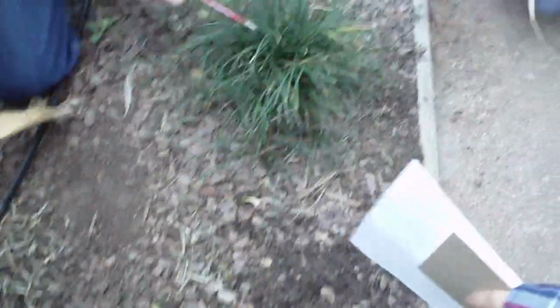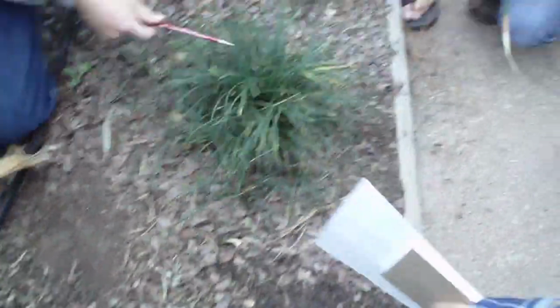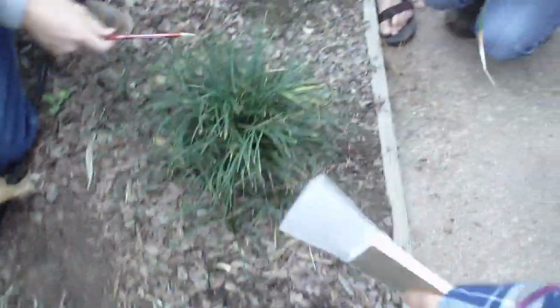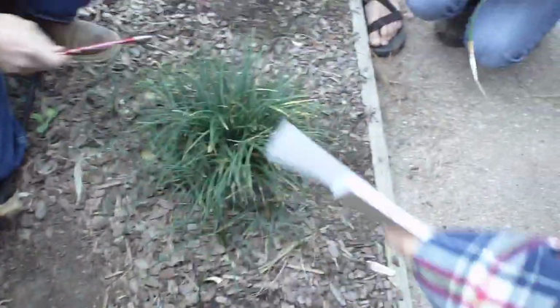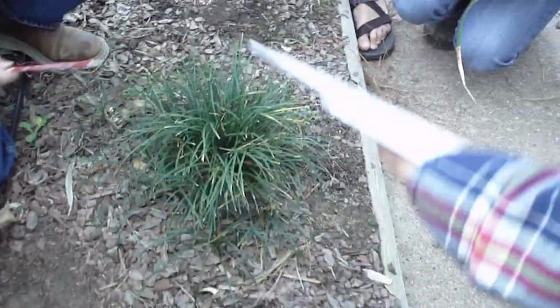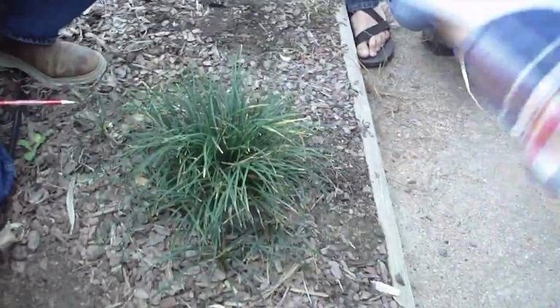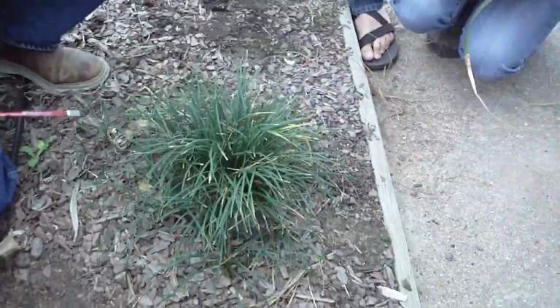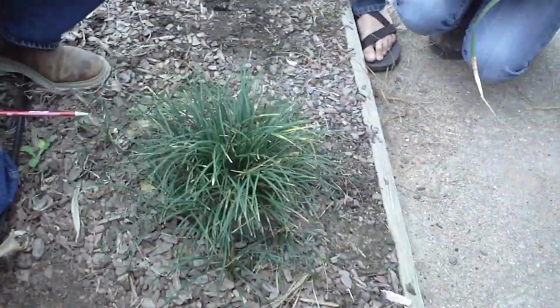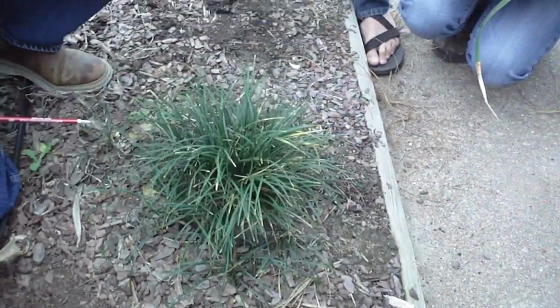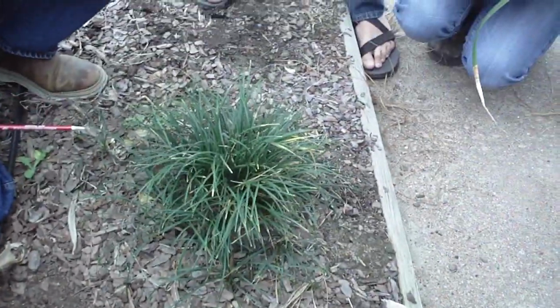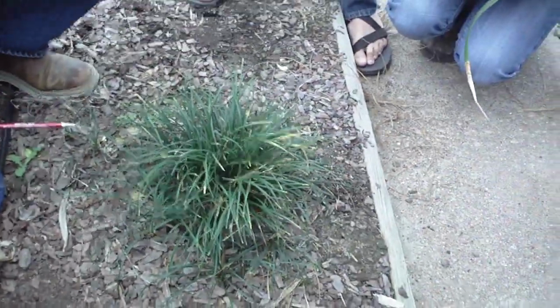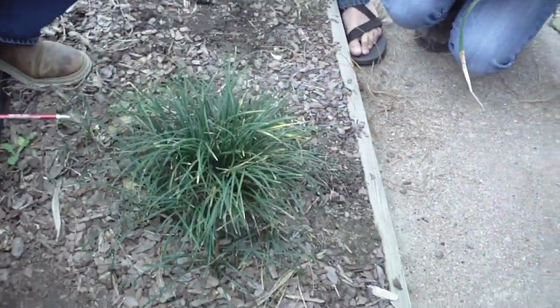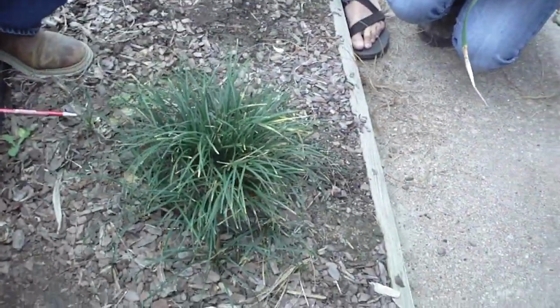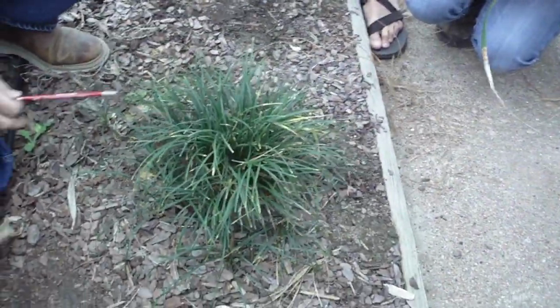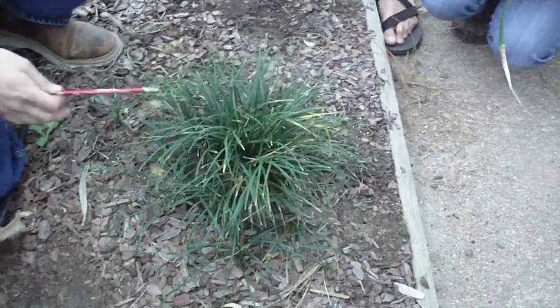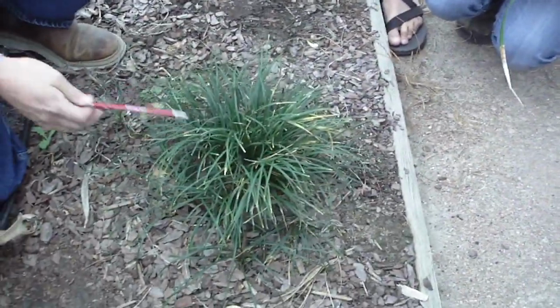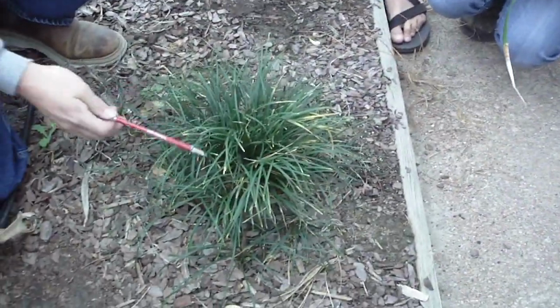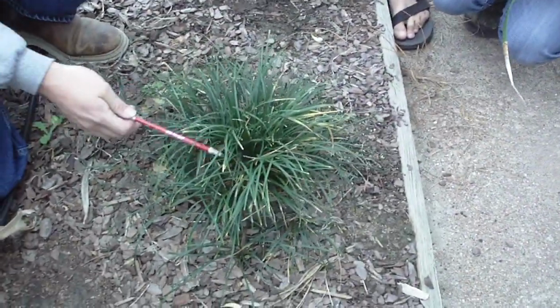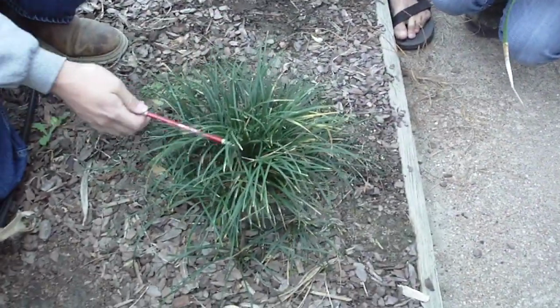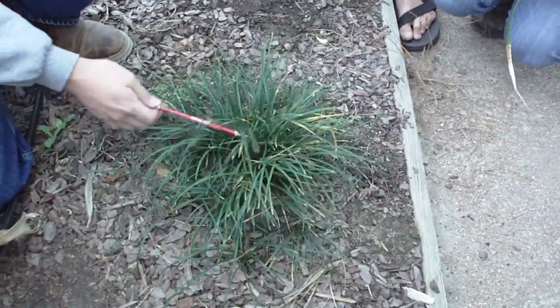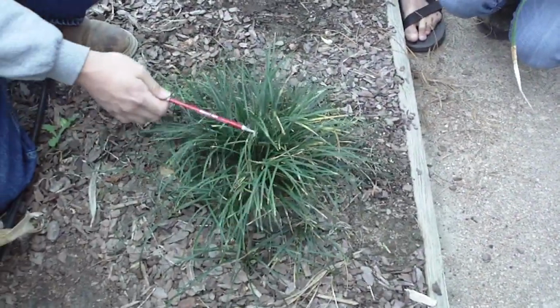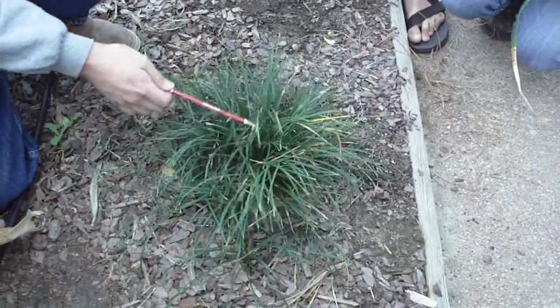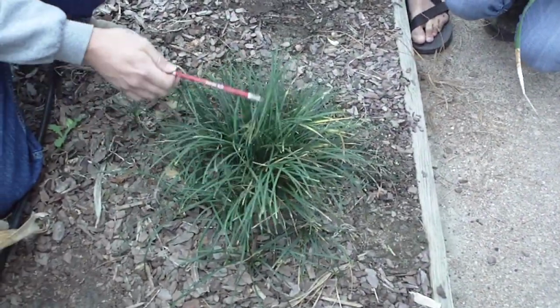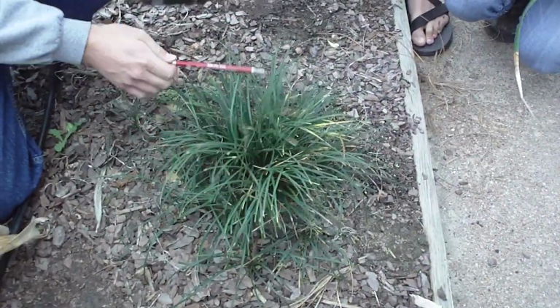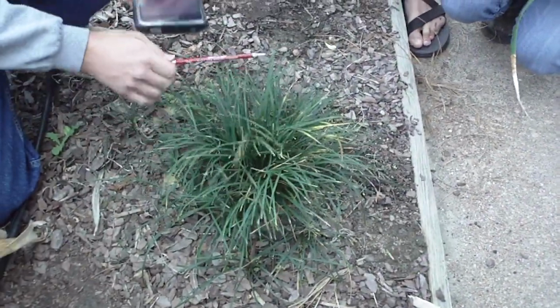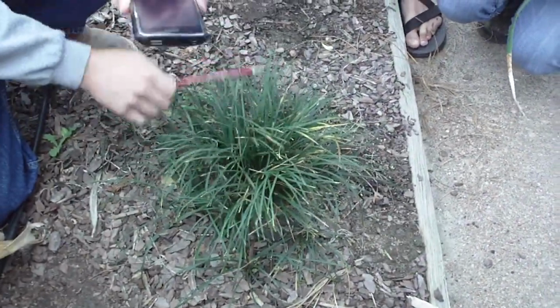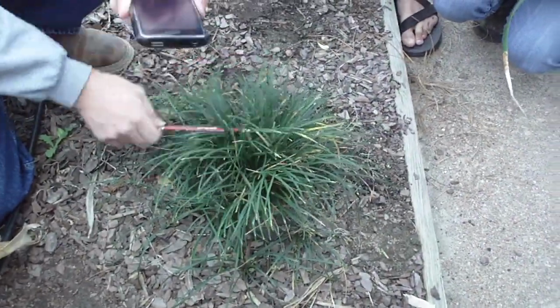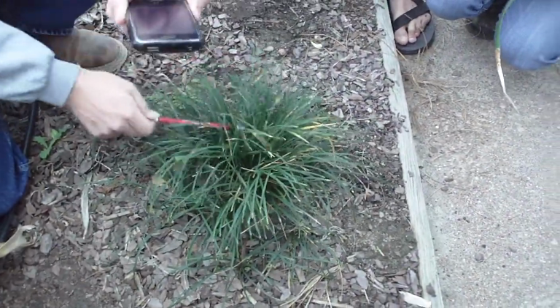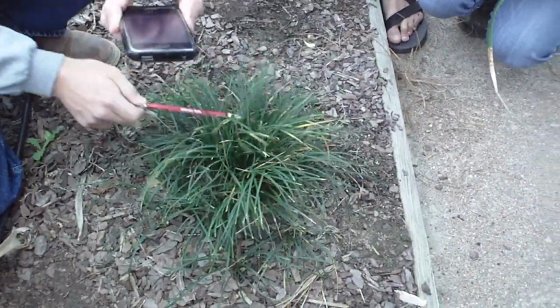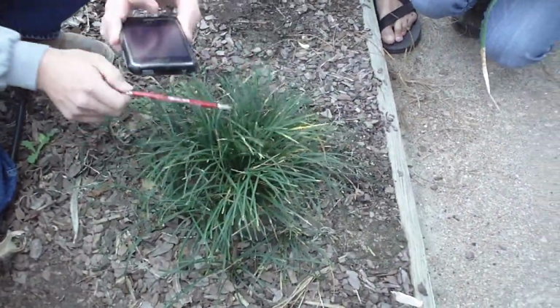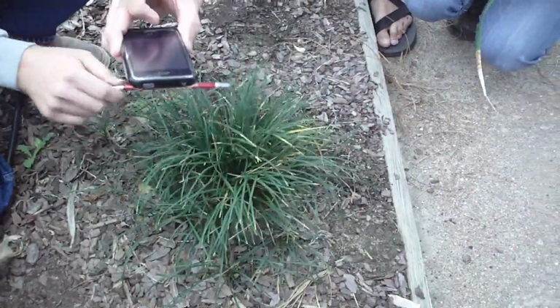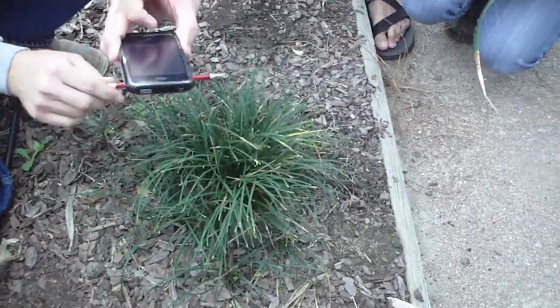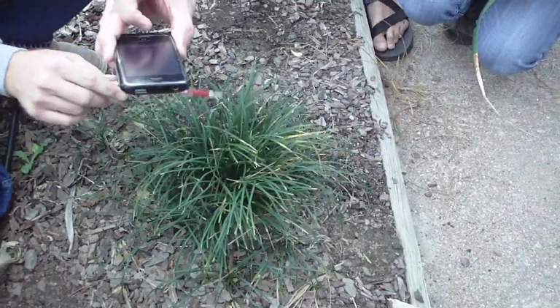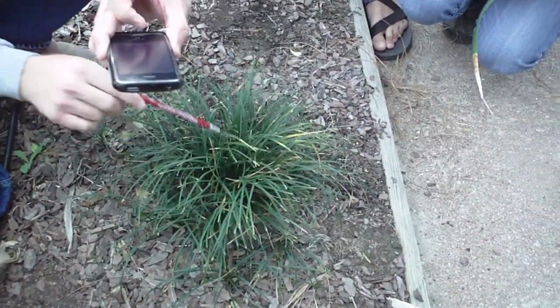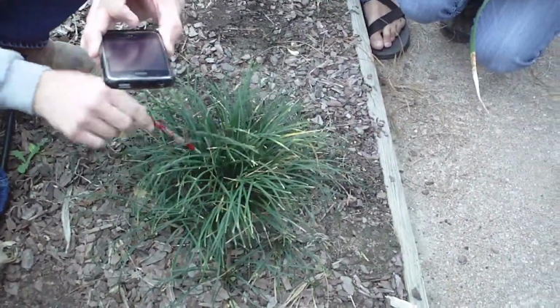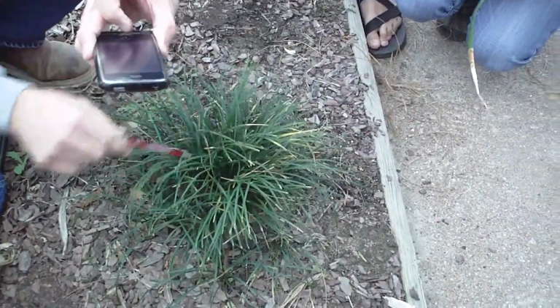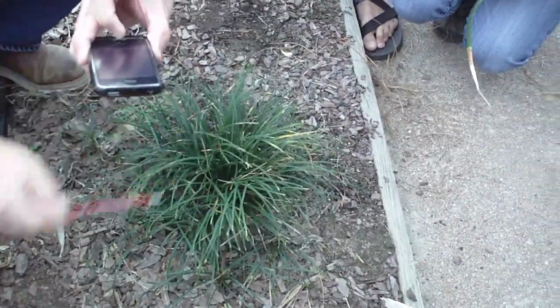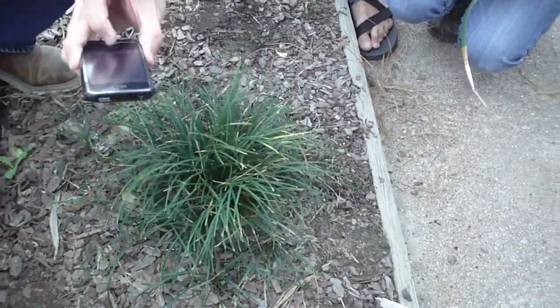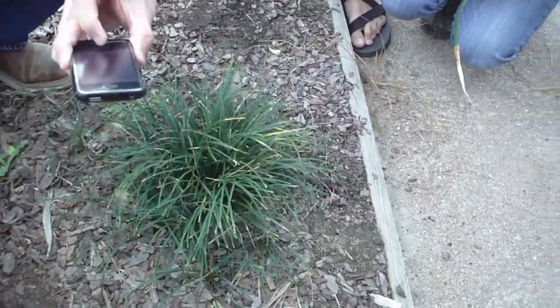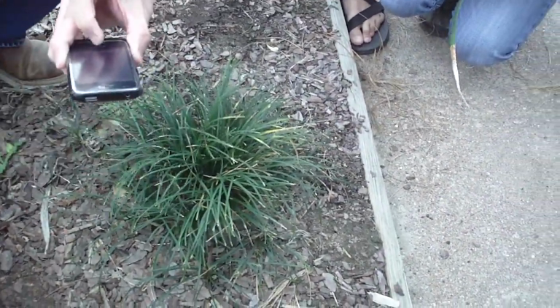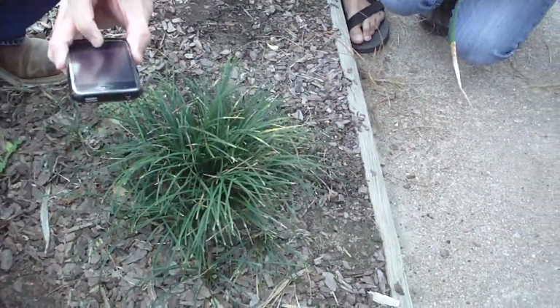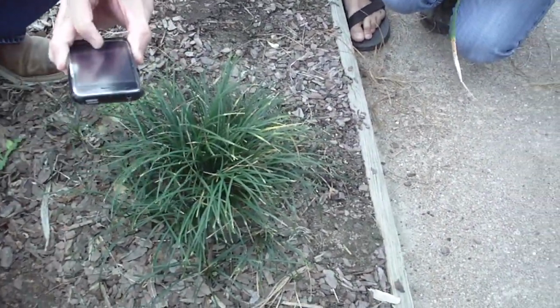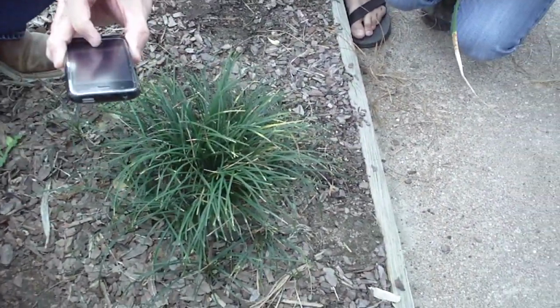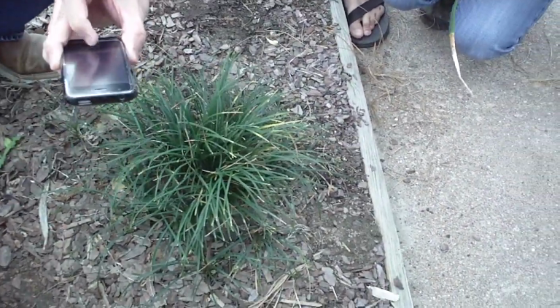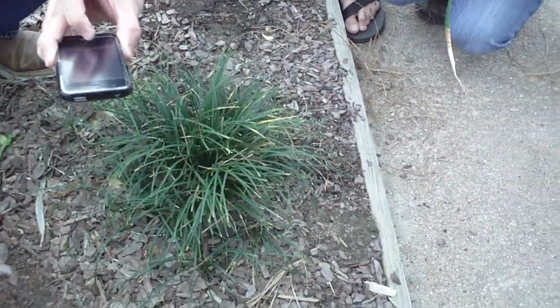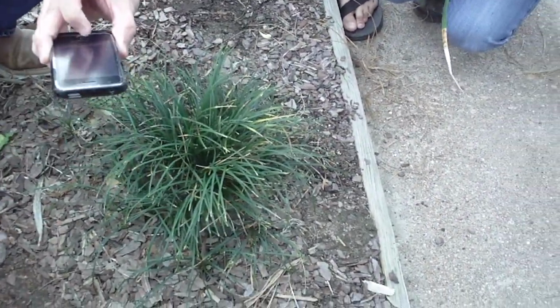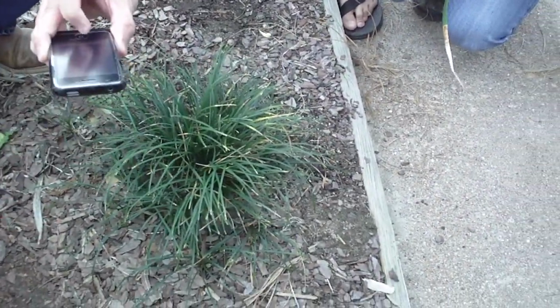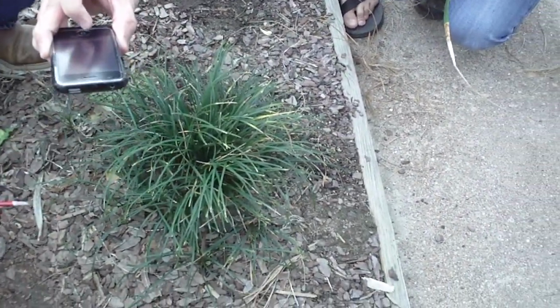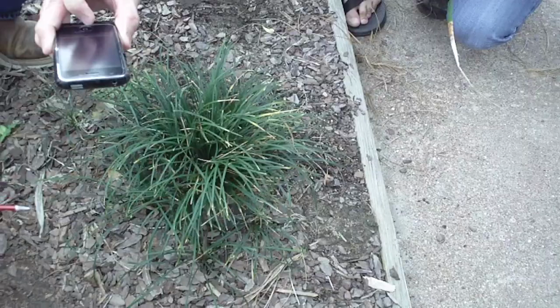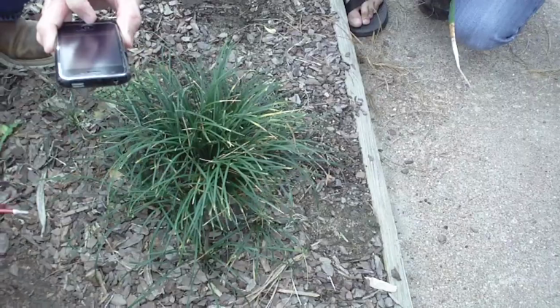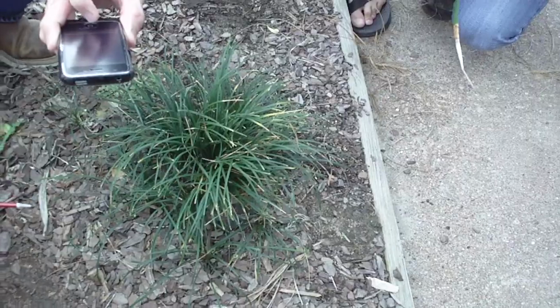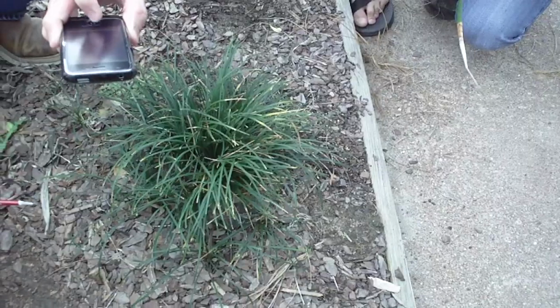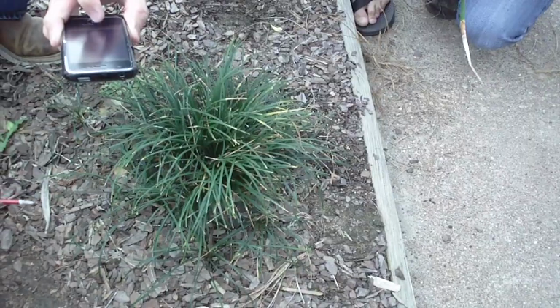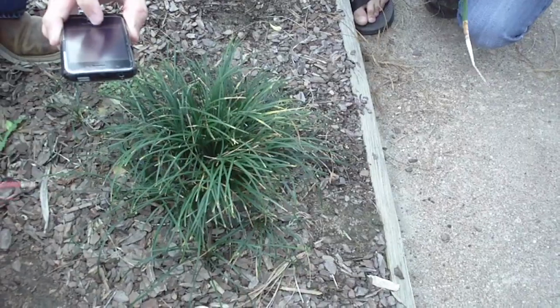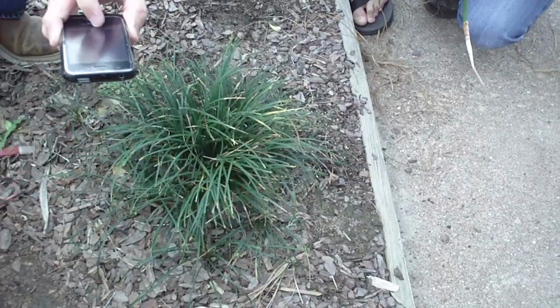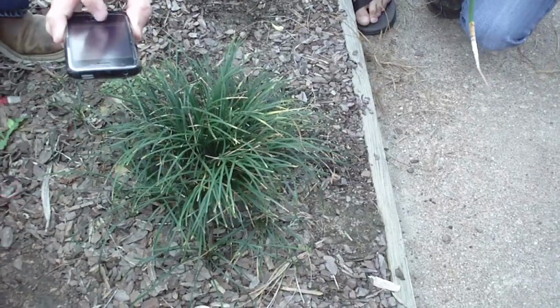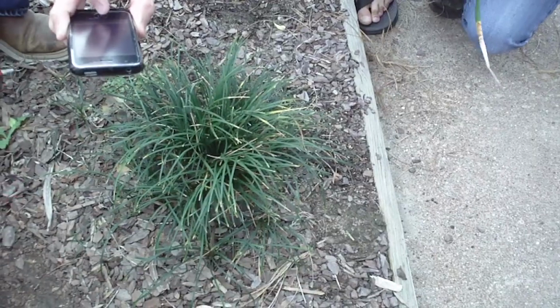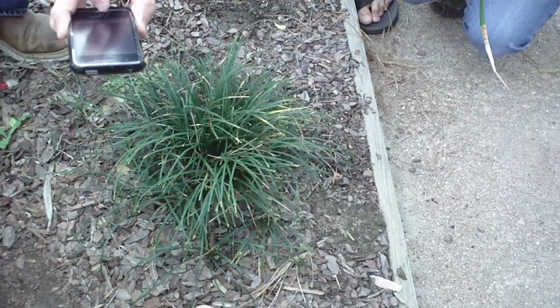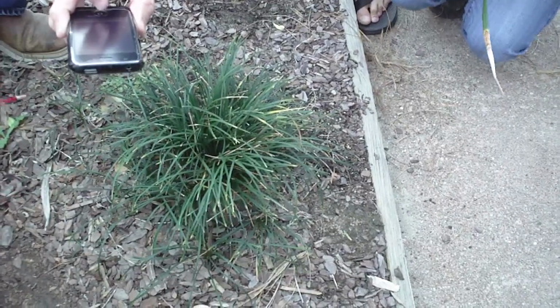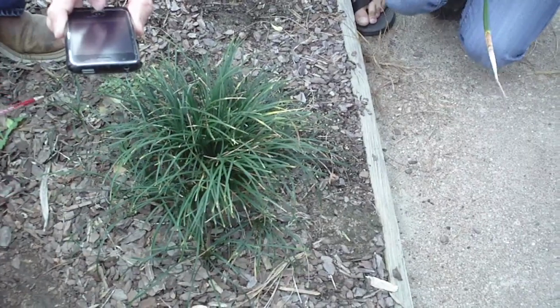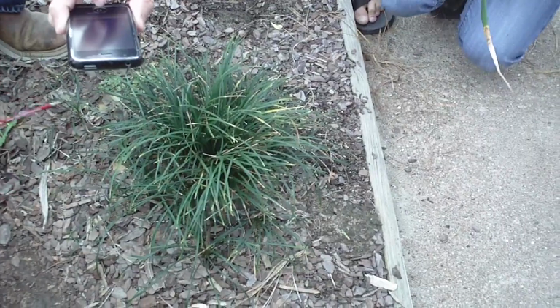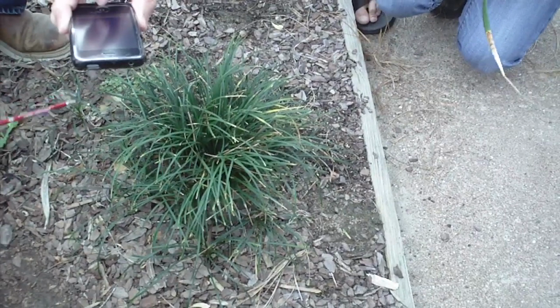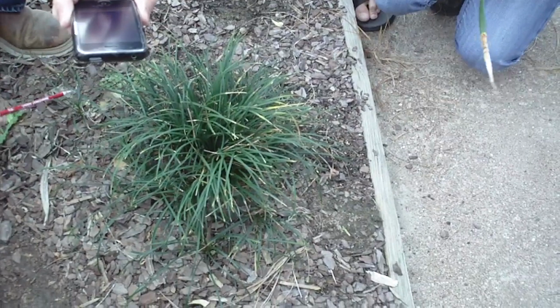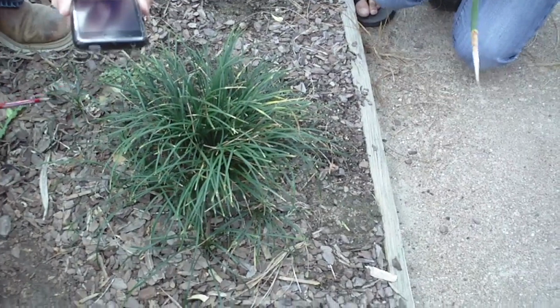Ophiopogon japonicus — monkeygrass. This is one and this is one — different cultivars of the same species.